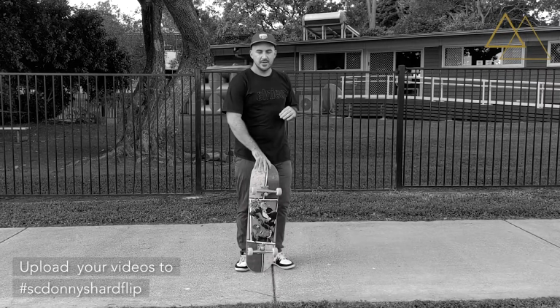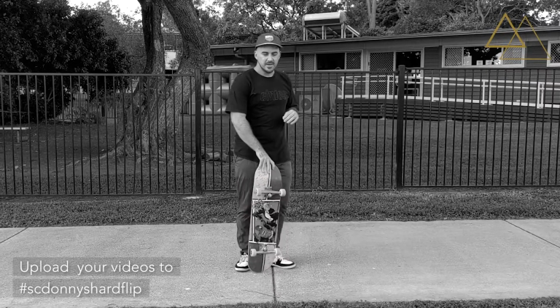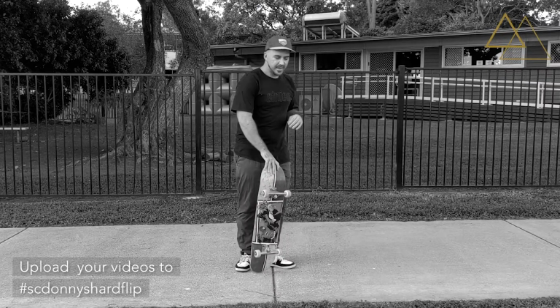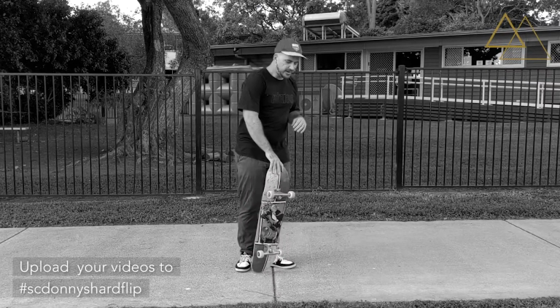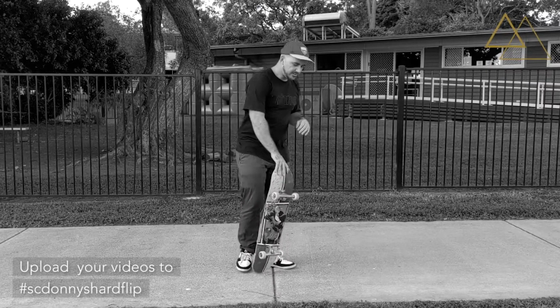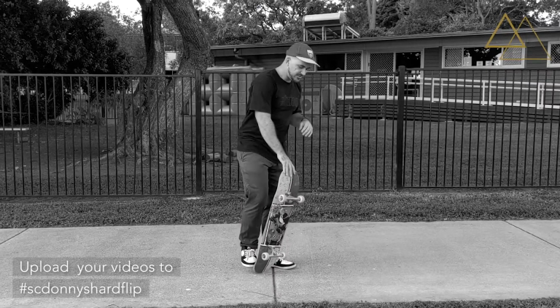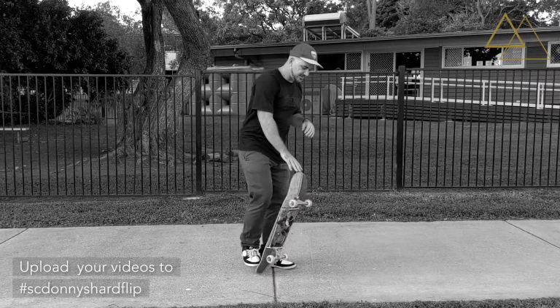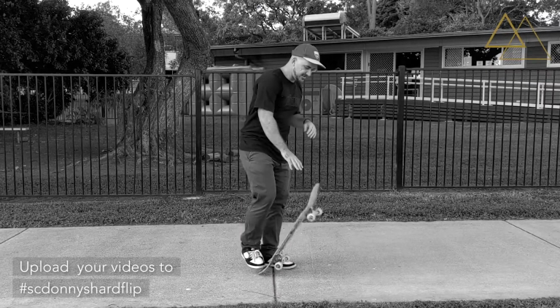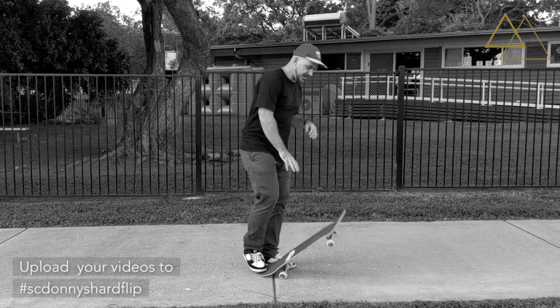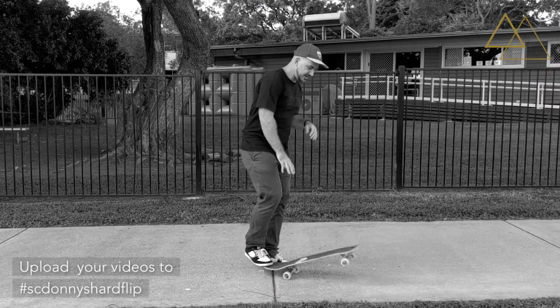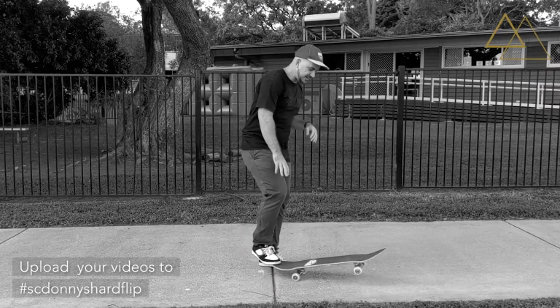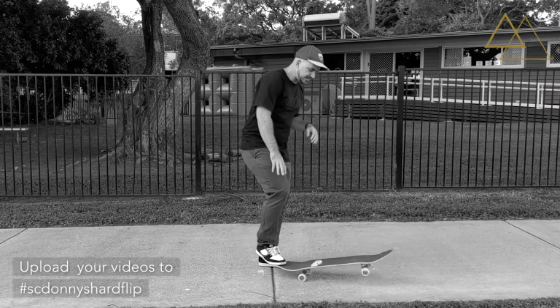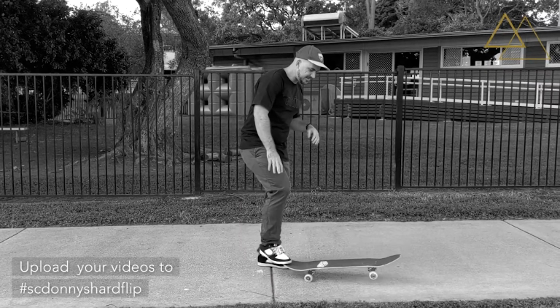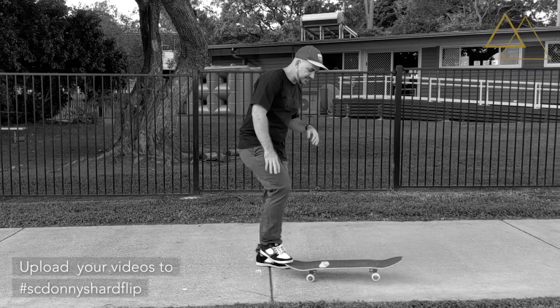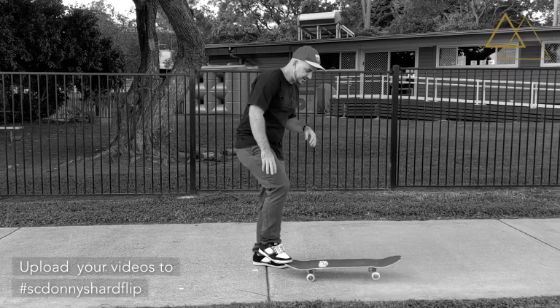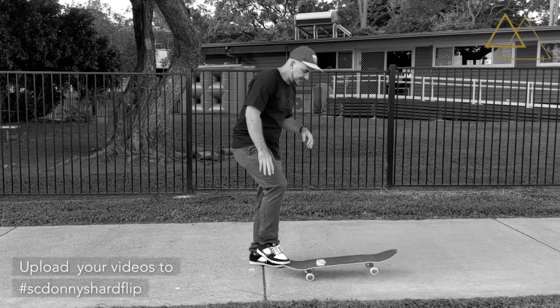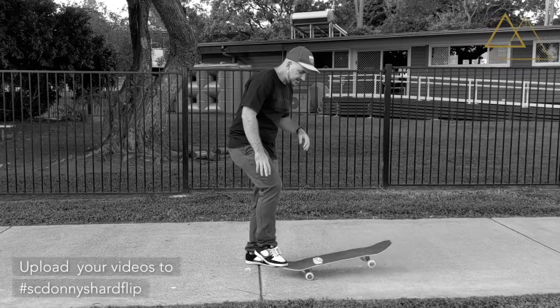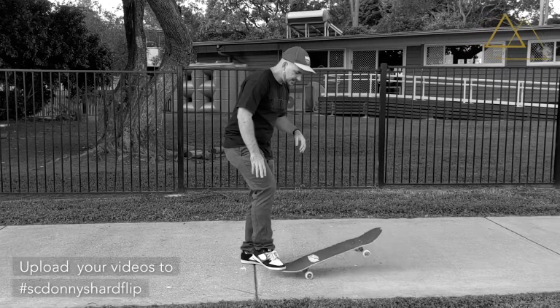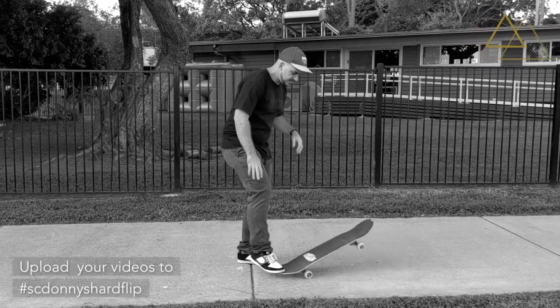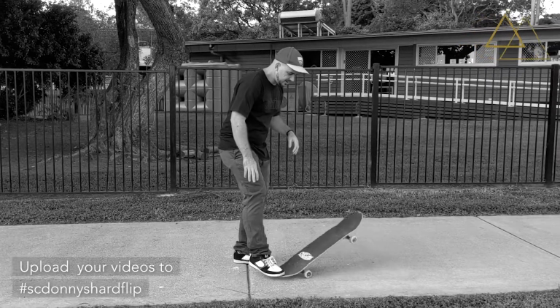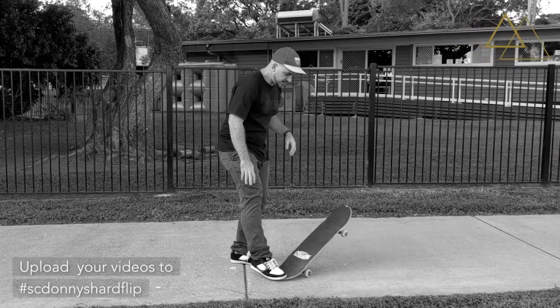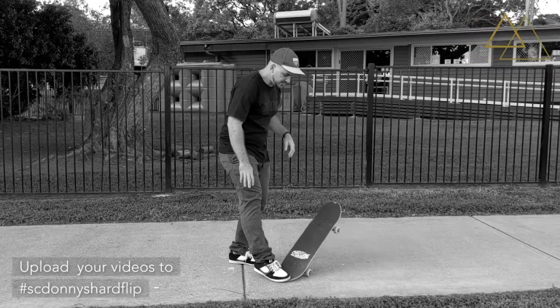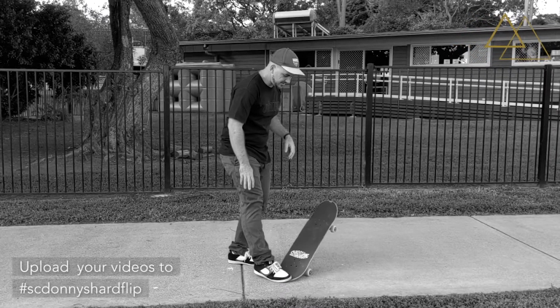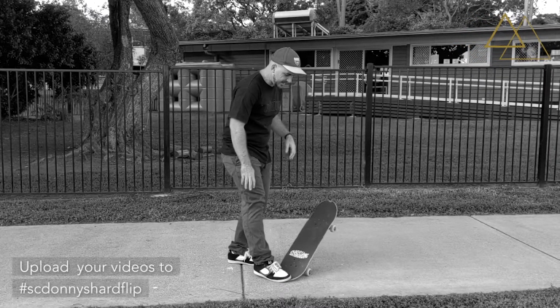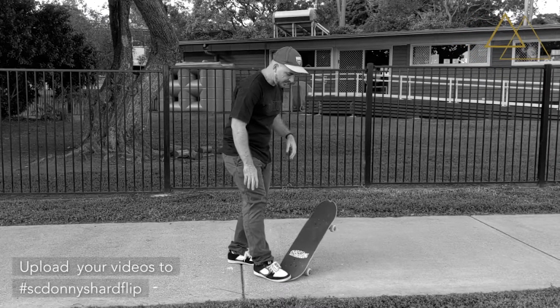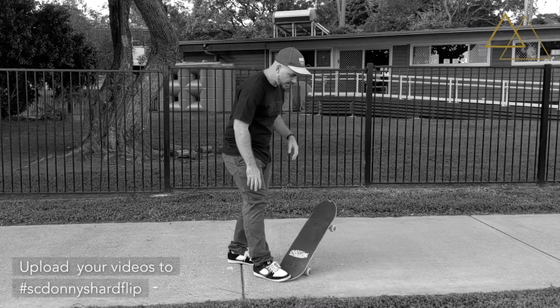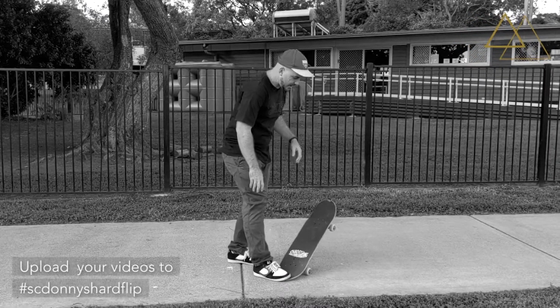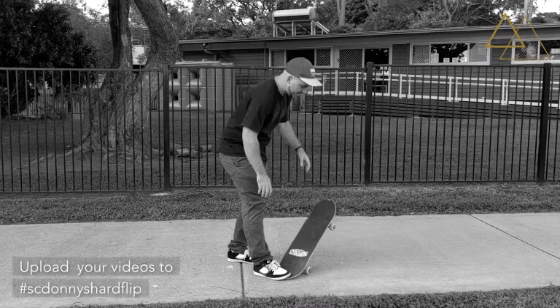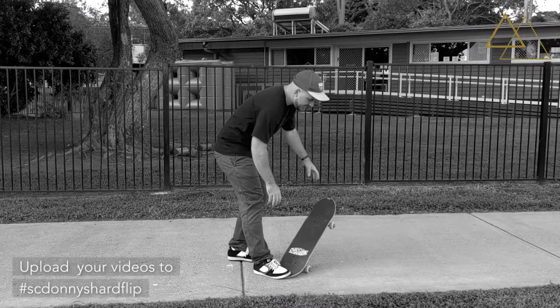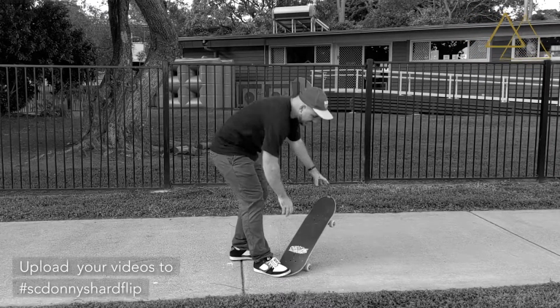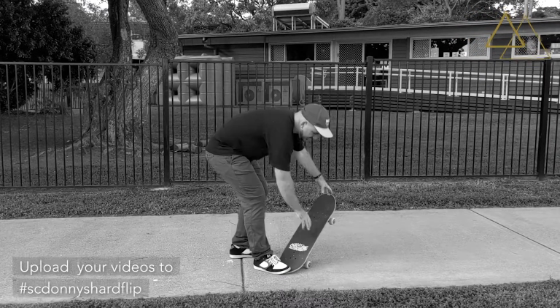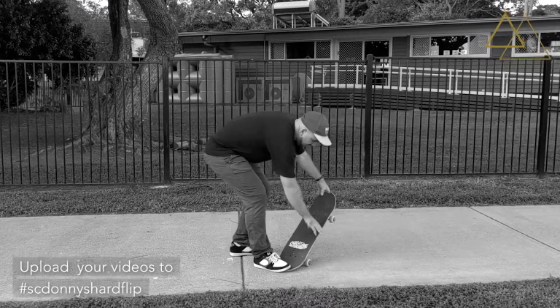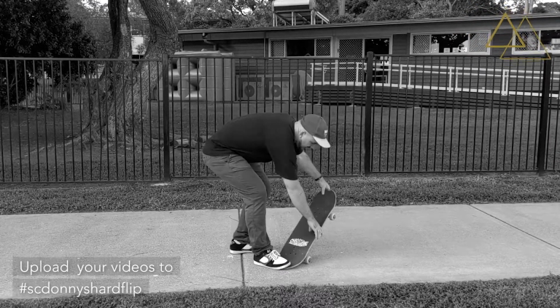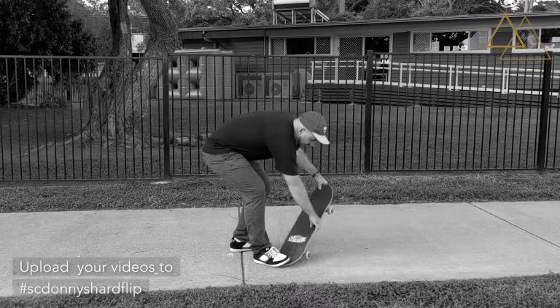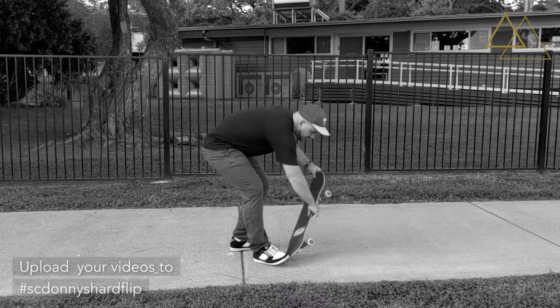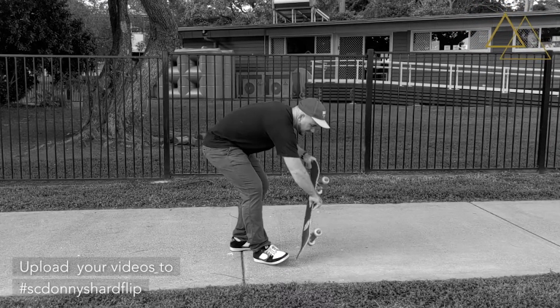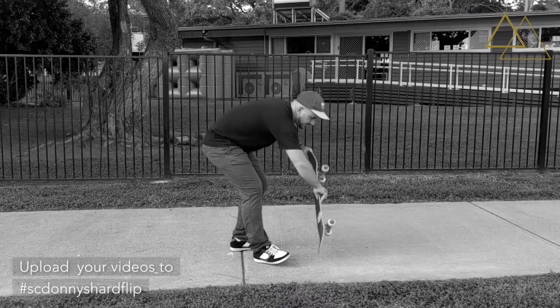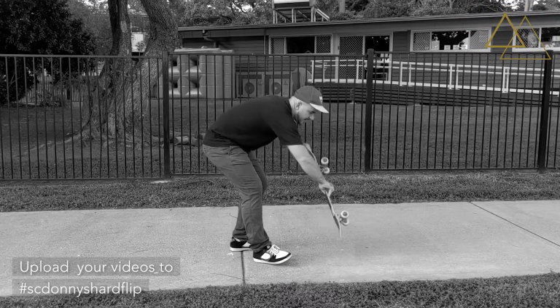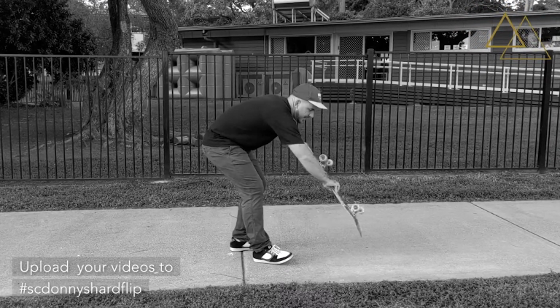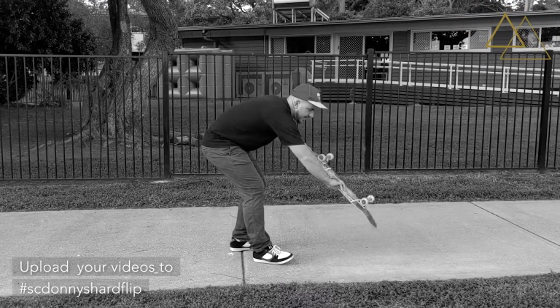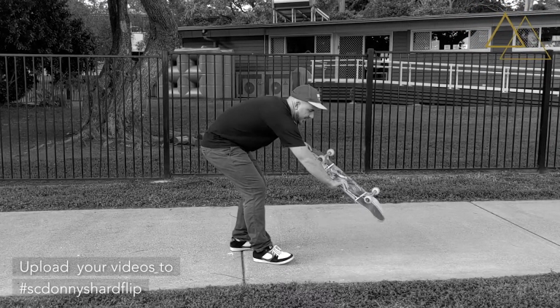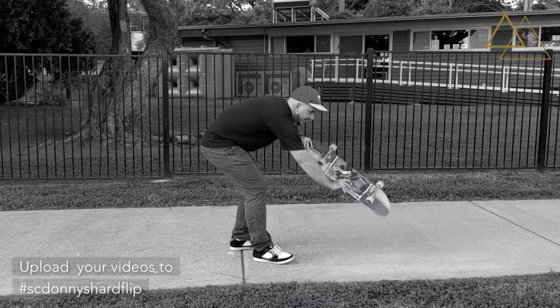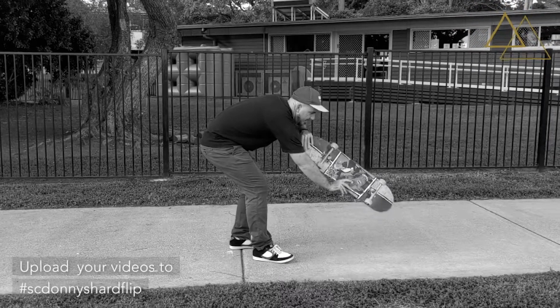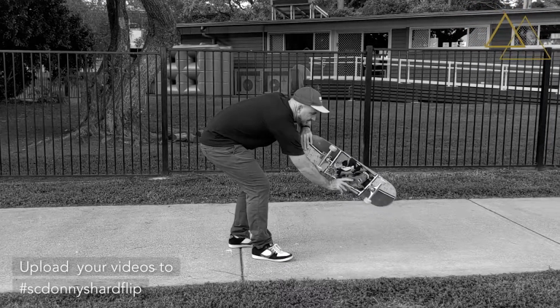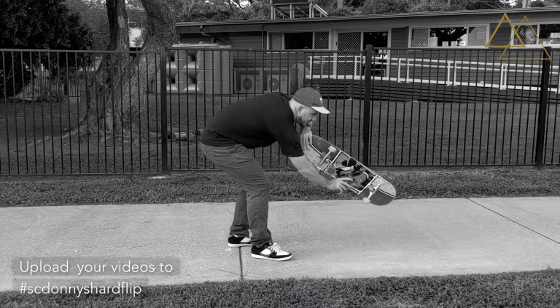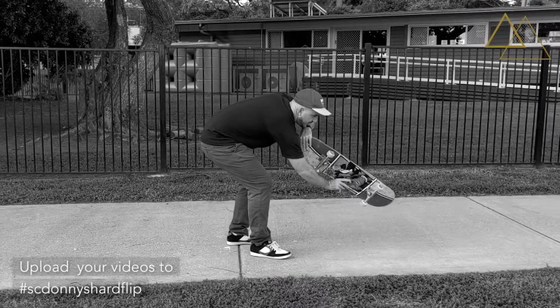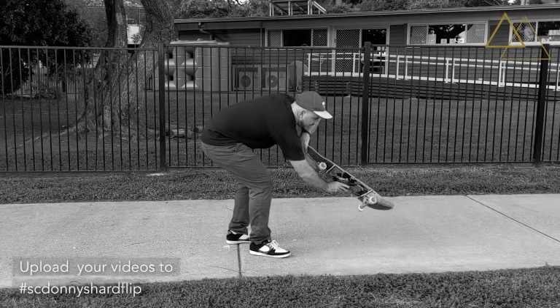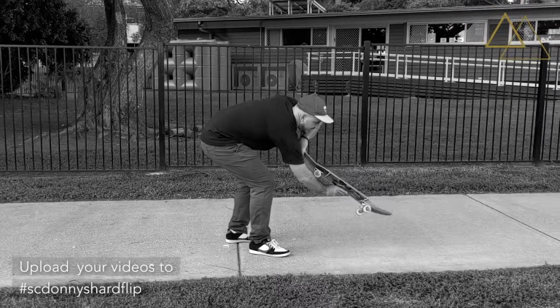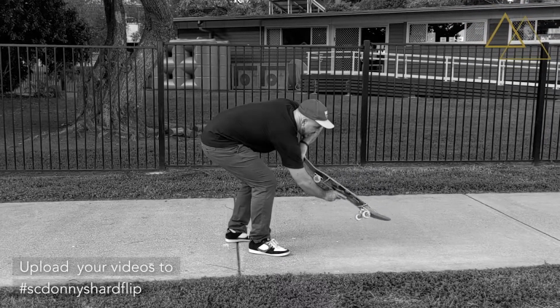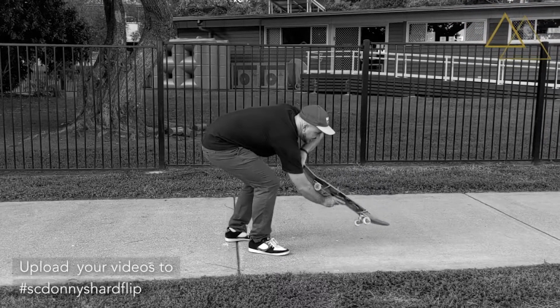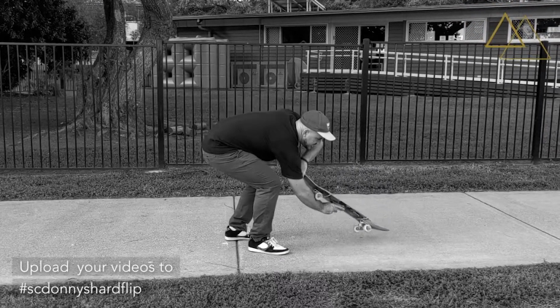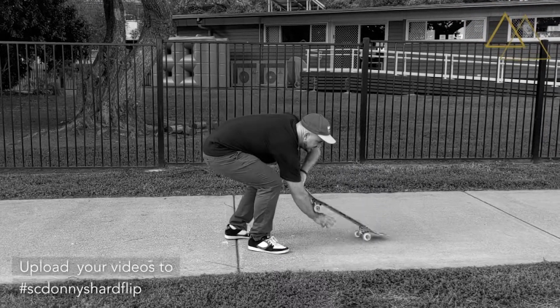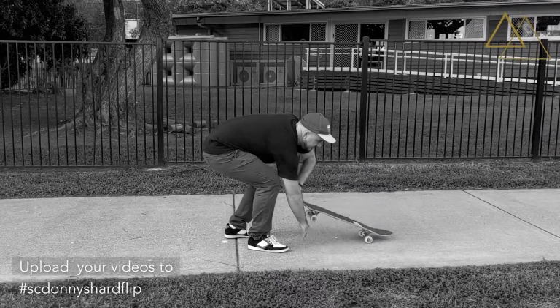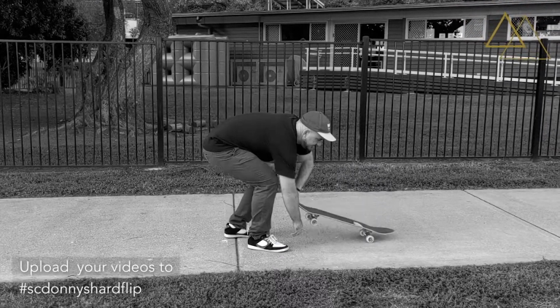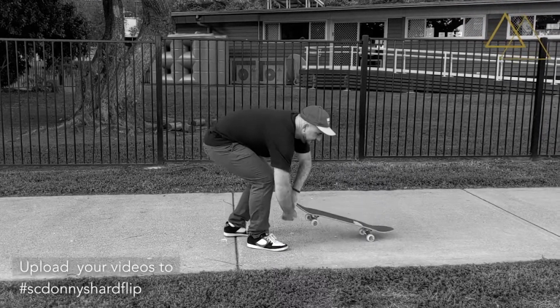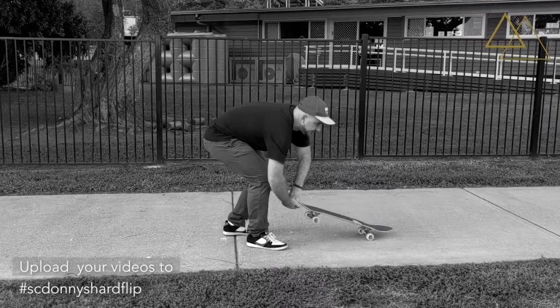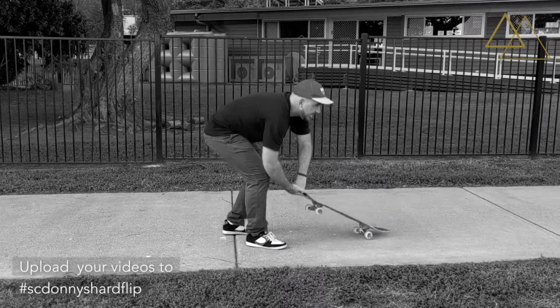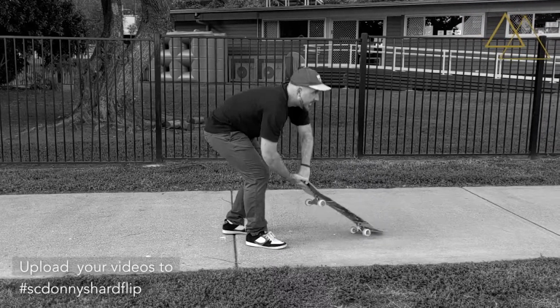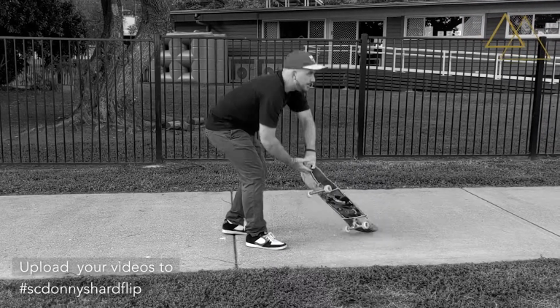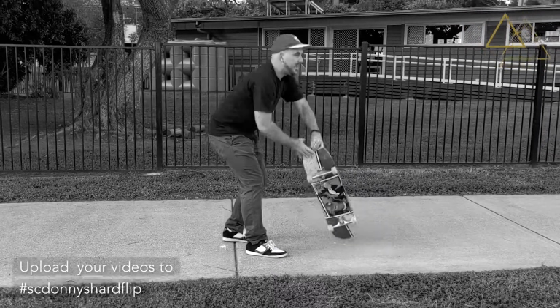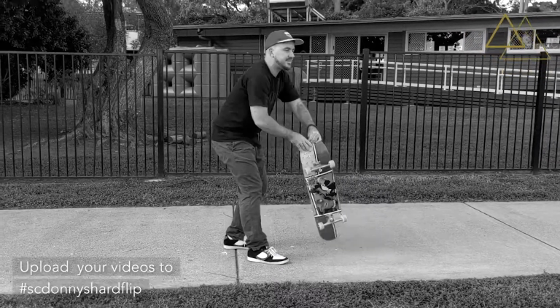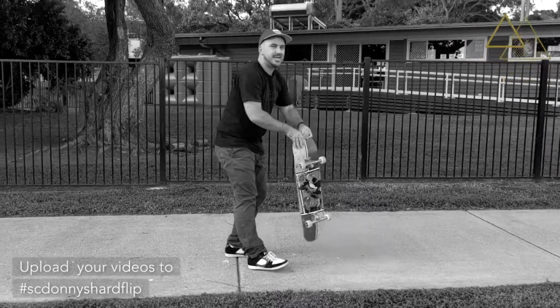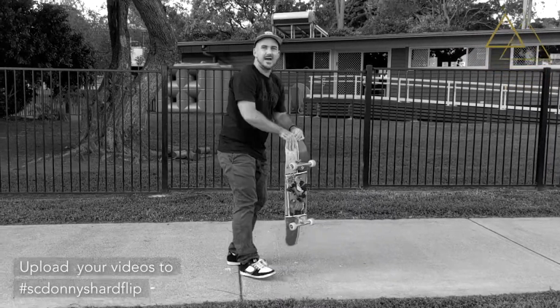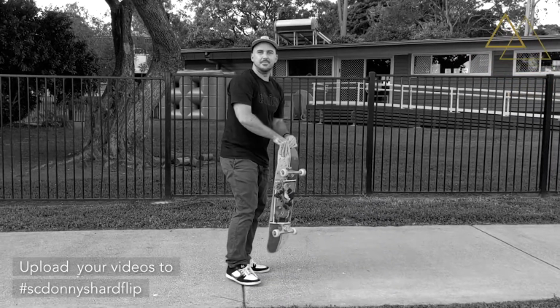It goes just like this — turns that way, comes around like that between the legs and back down.